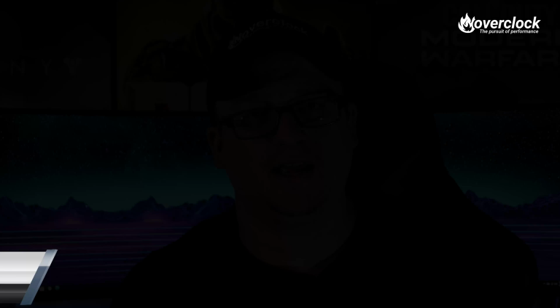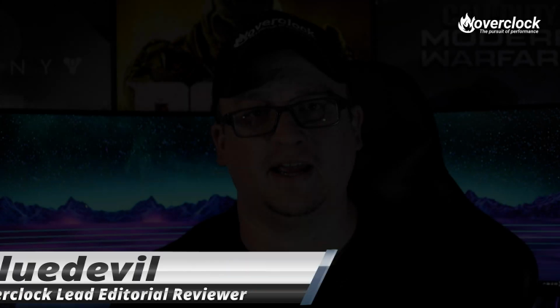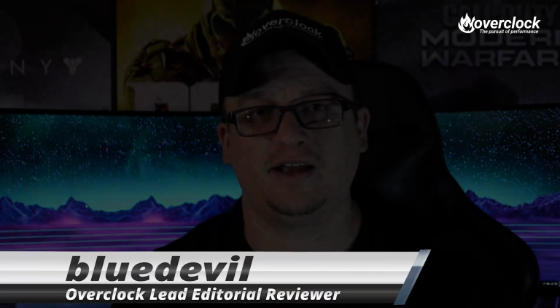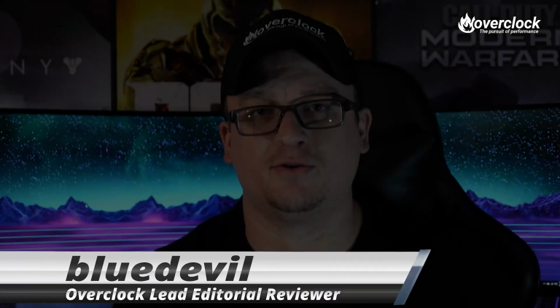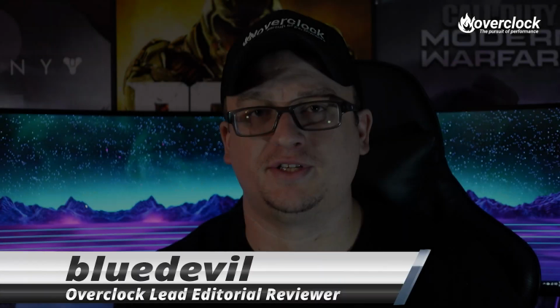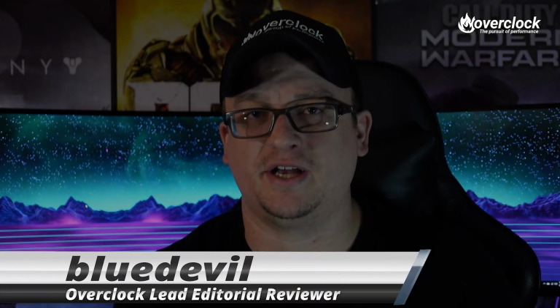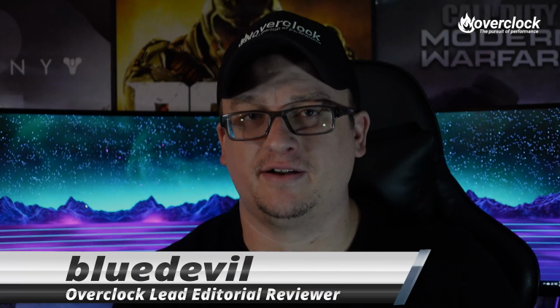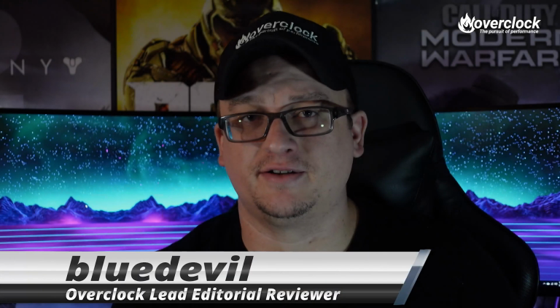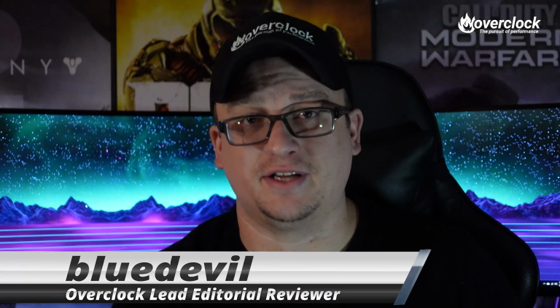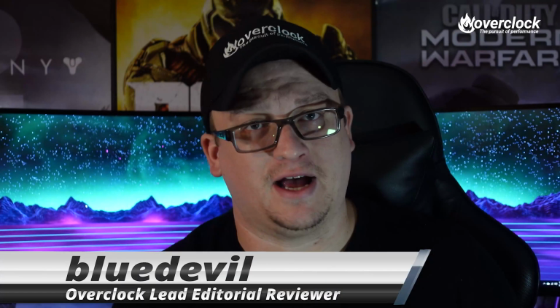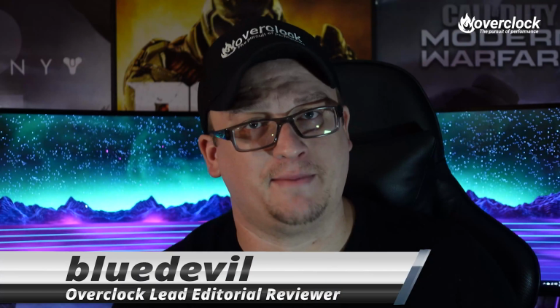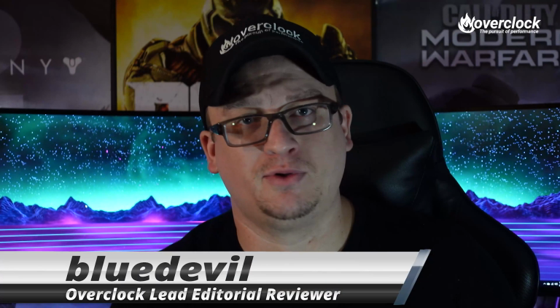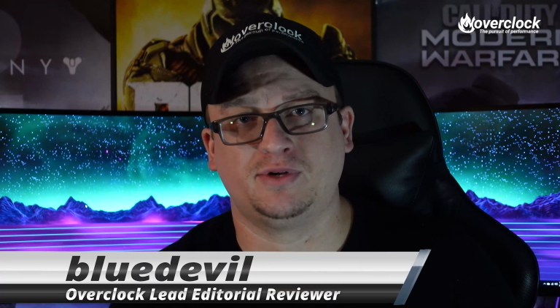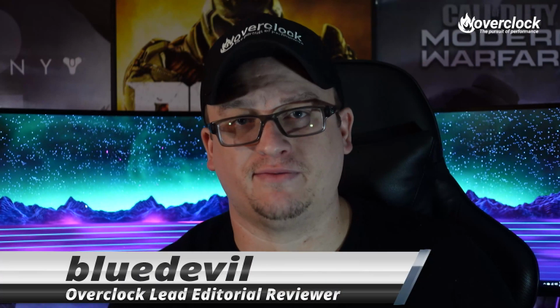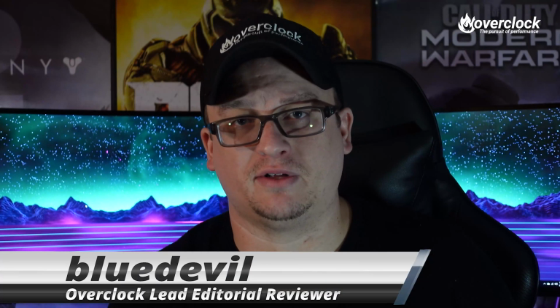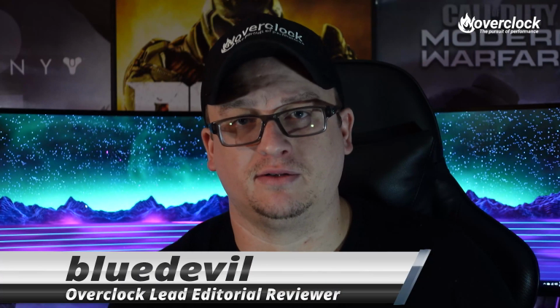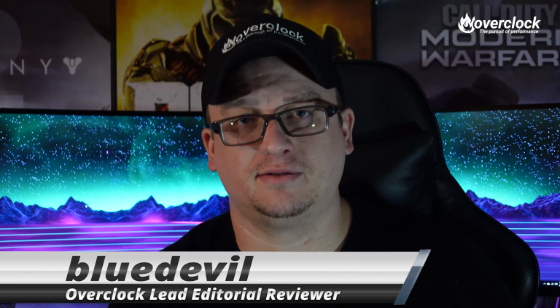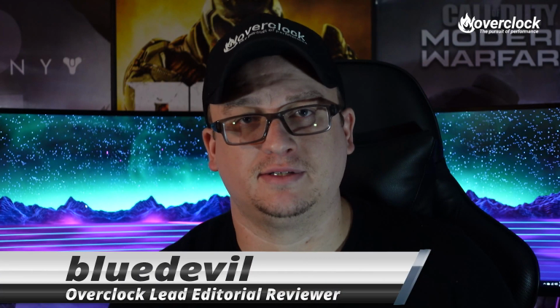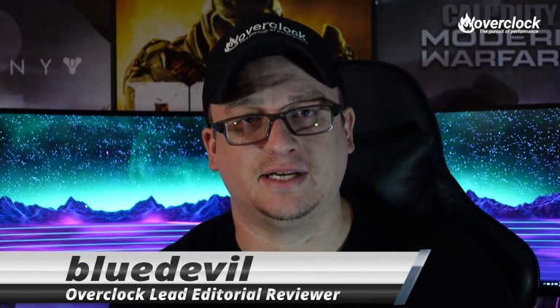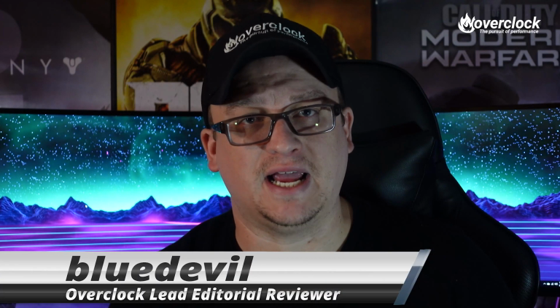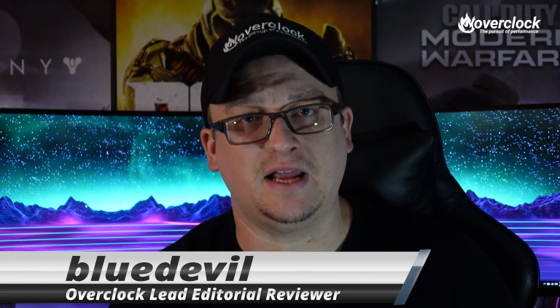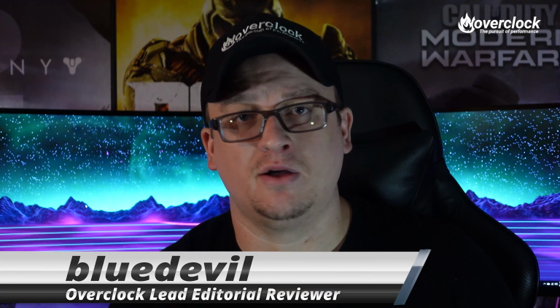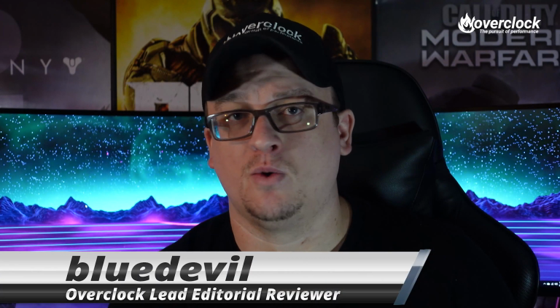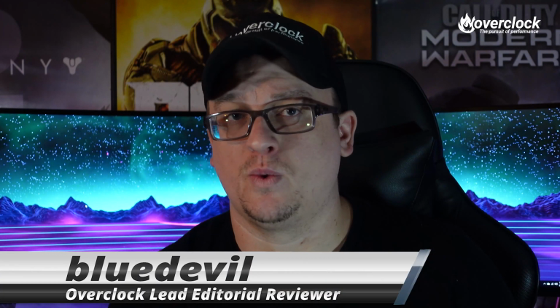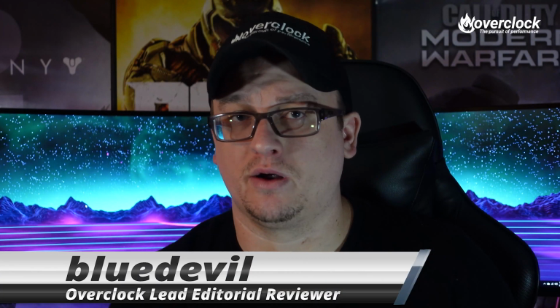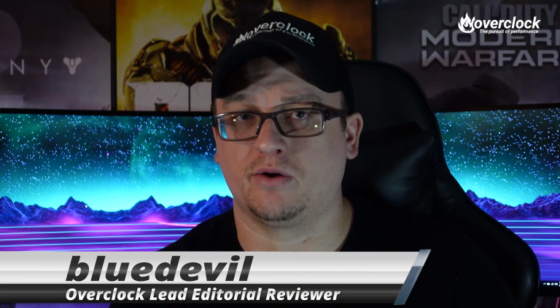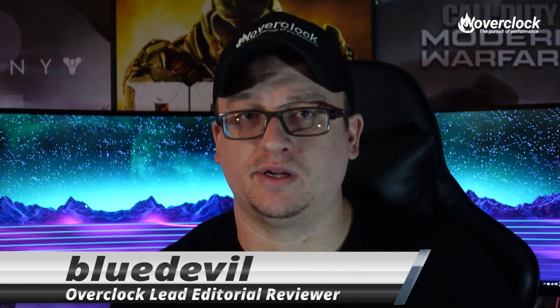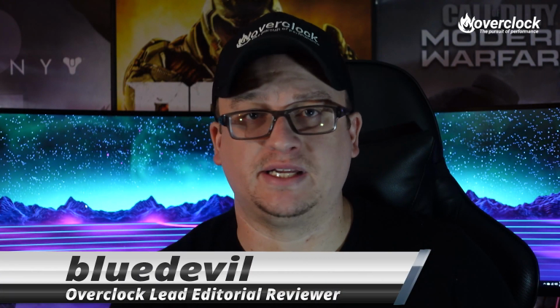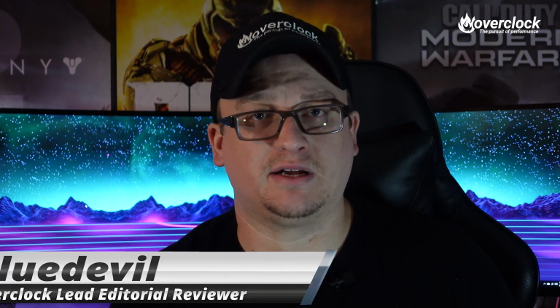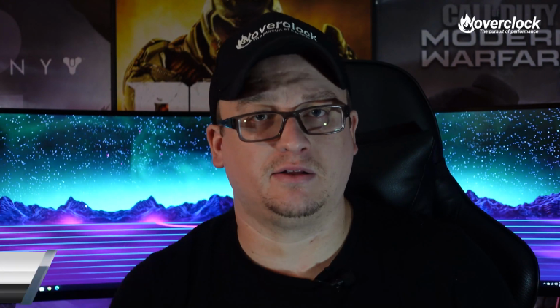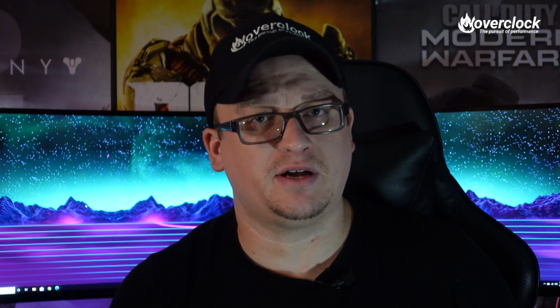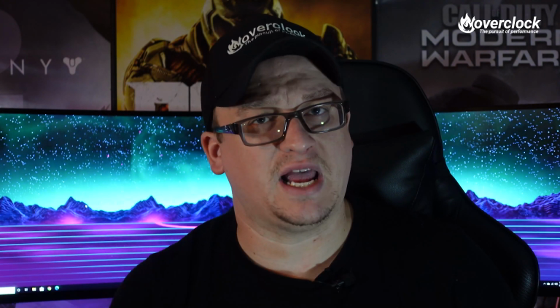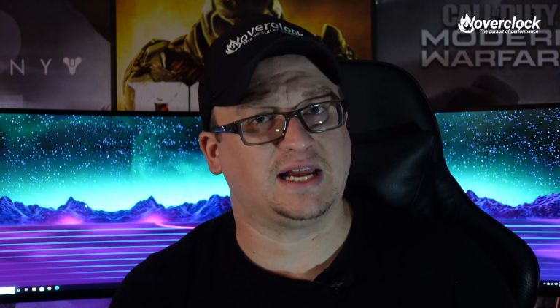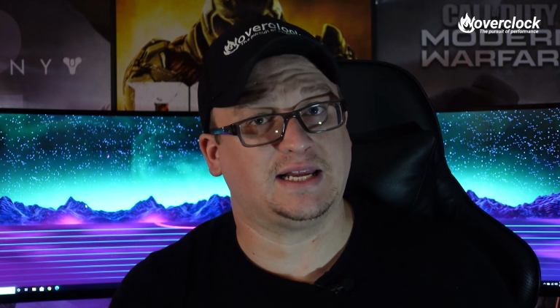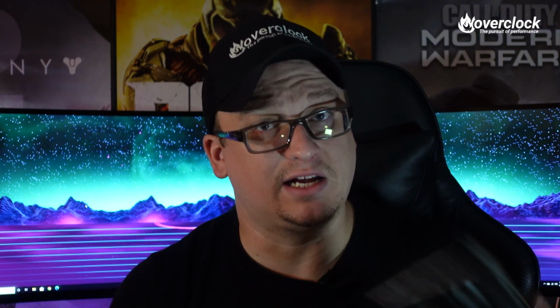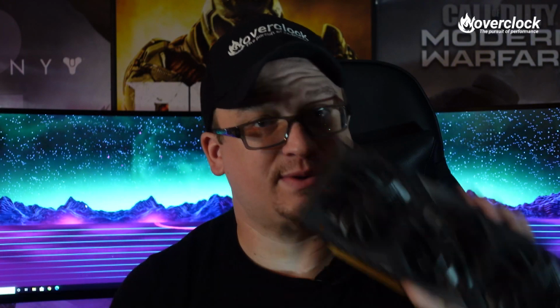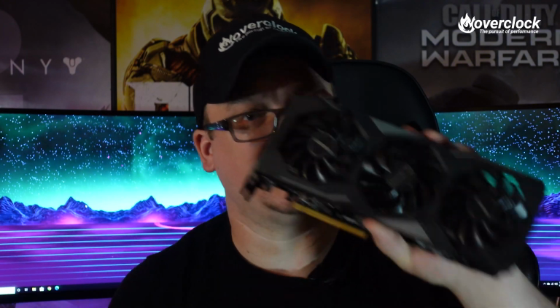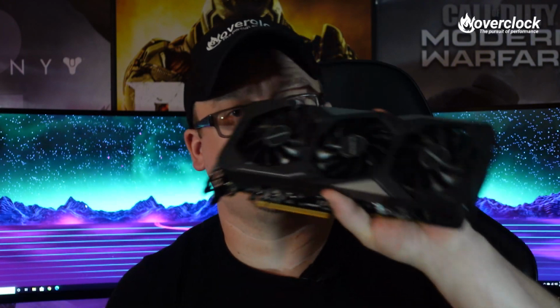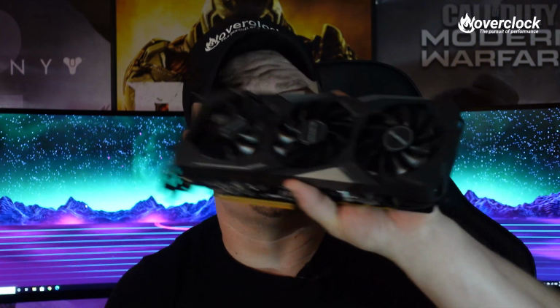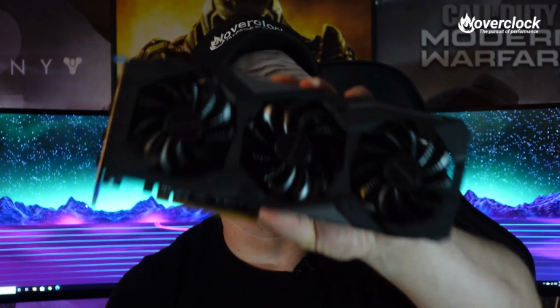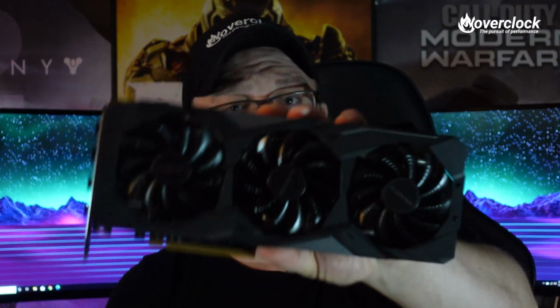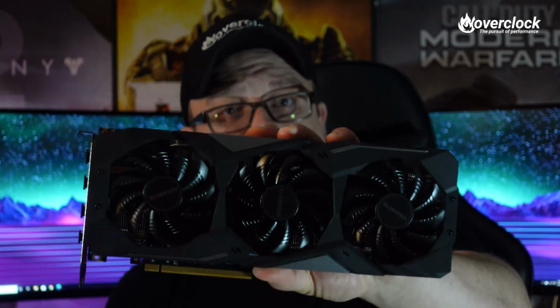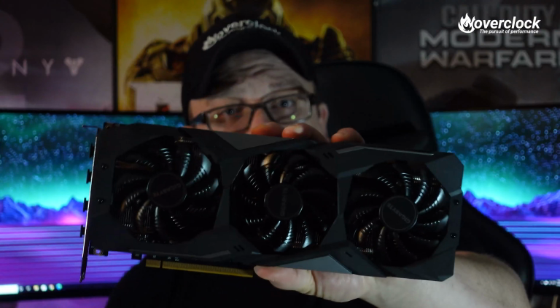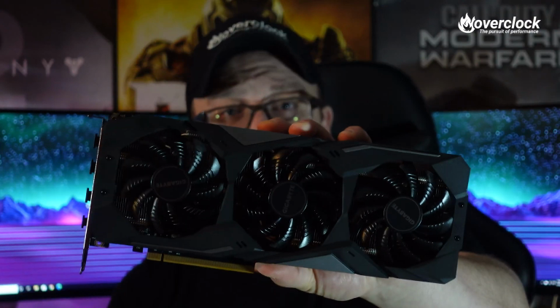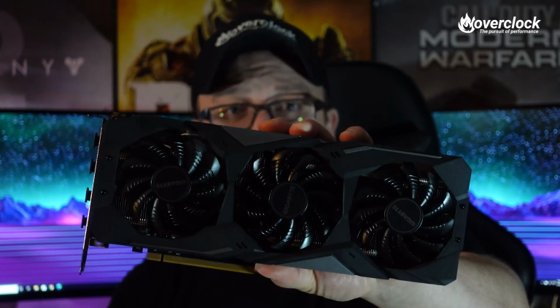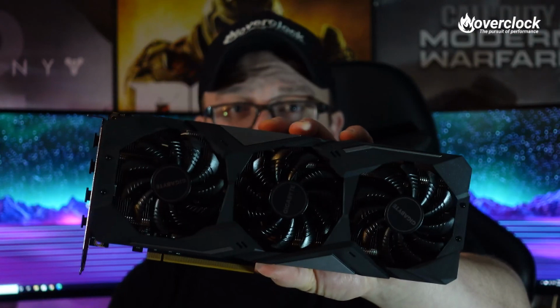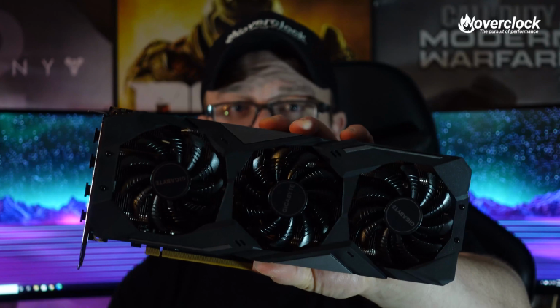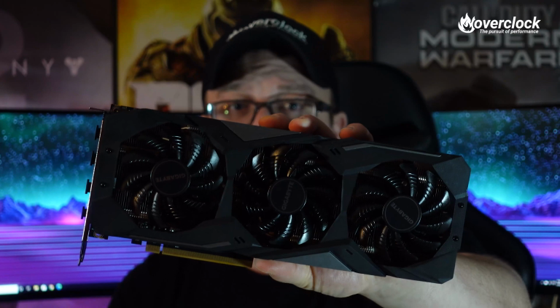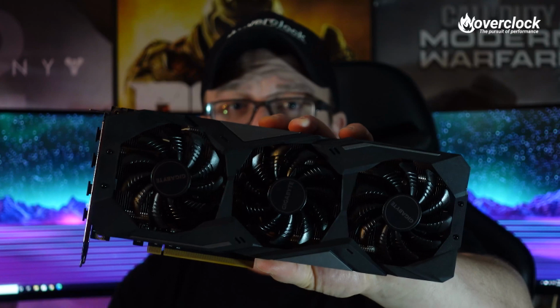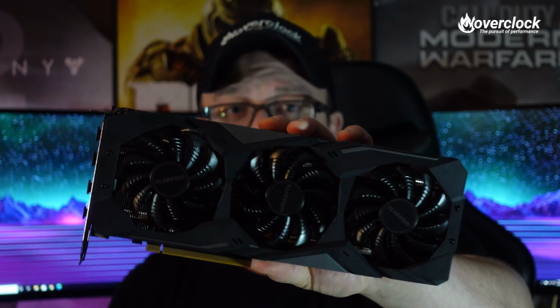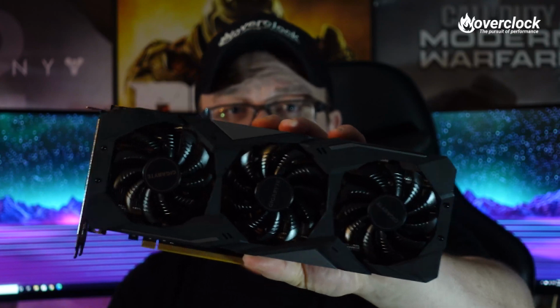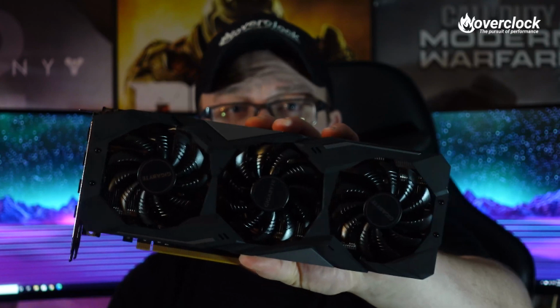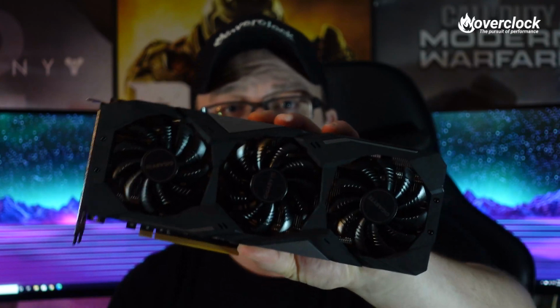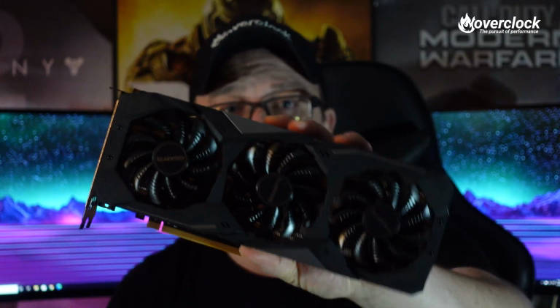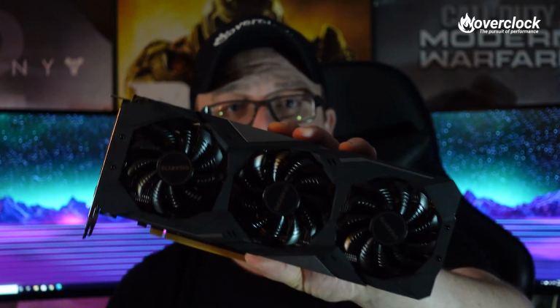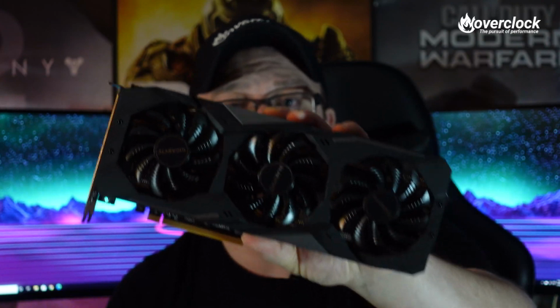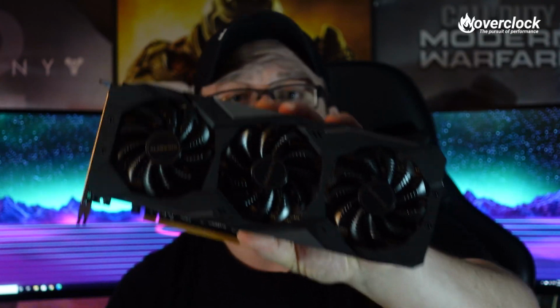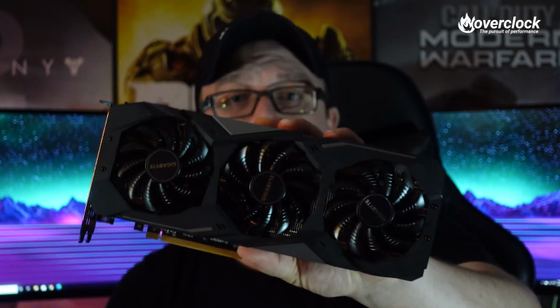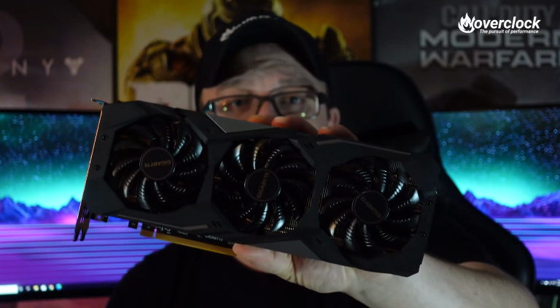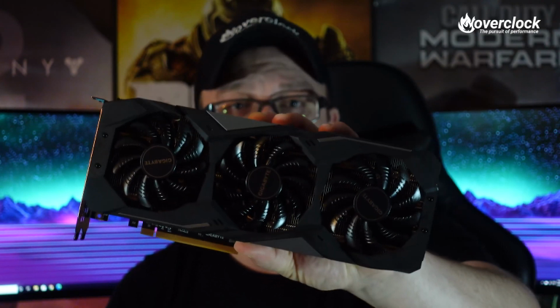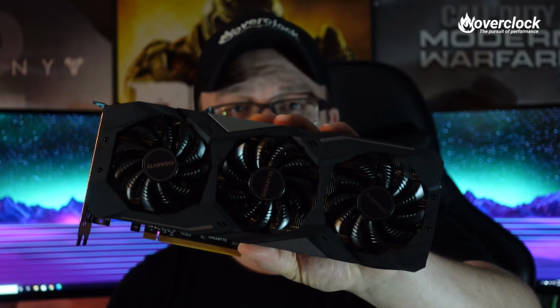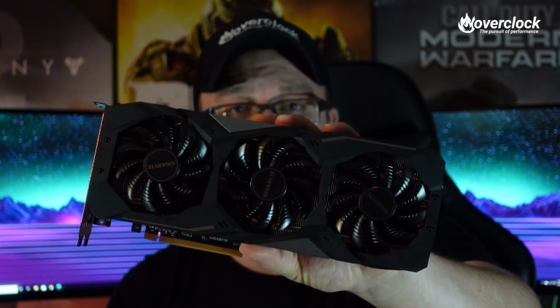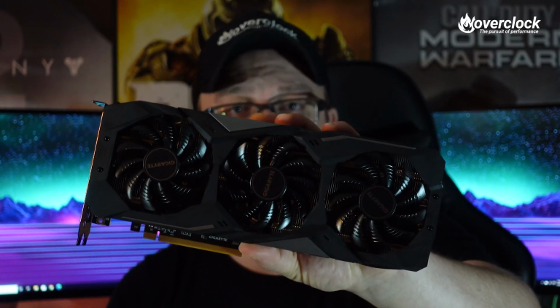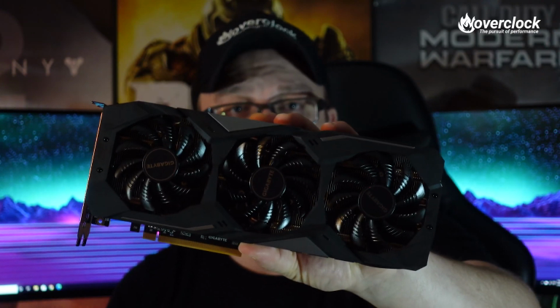Hey OCNers, I'm BlueDevil. Today we are going to take a look at Gigabyte's RX 5600 XT gaming graphics card.